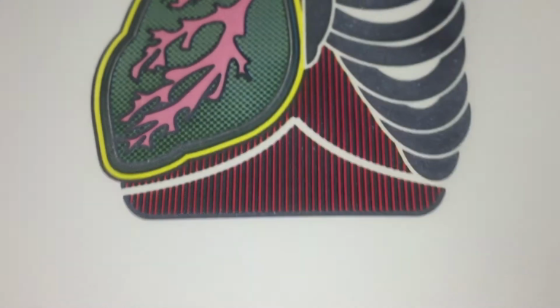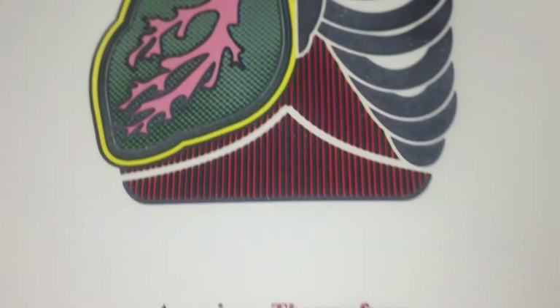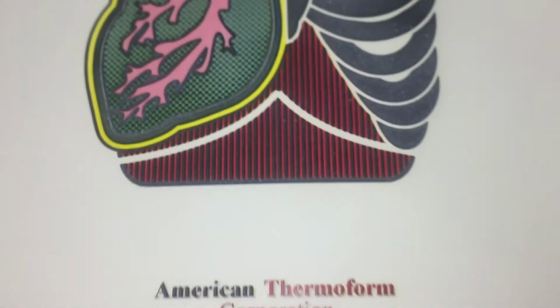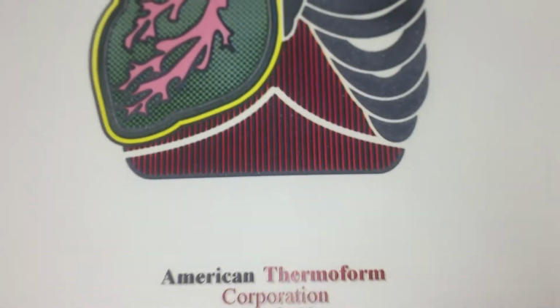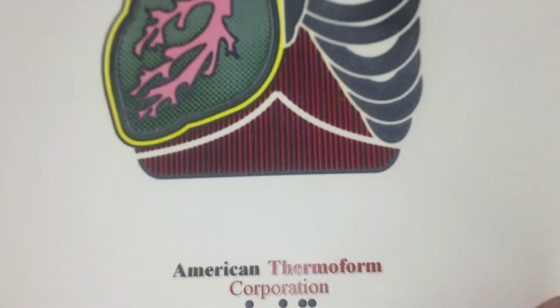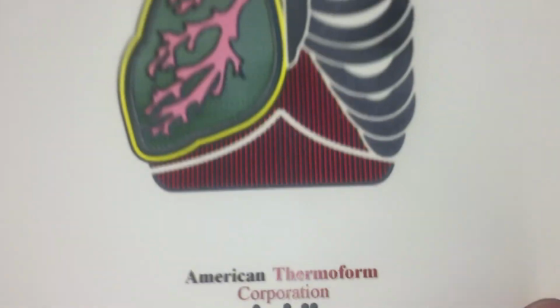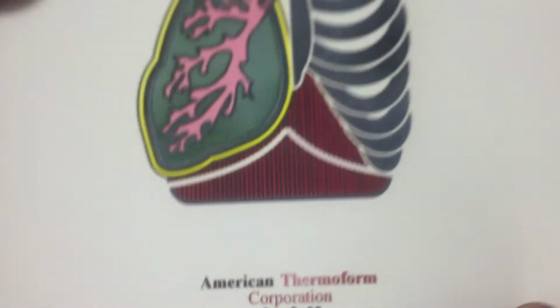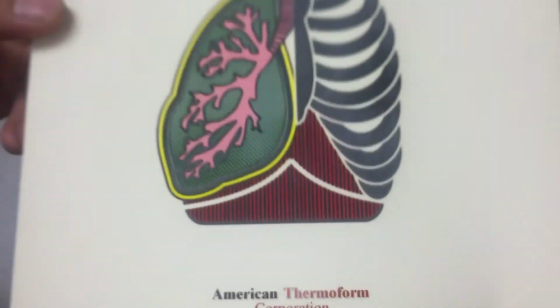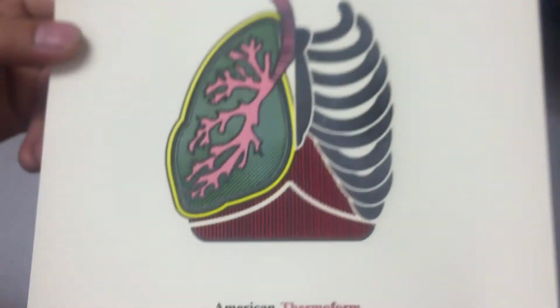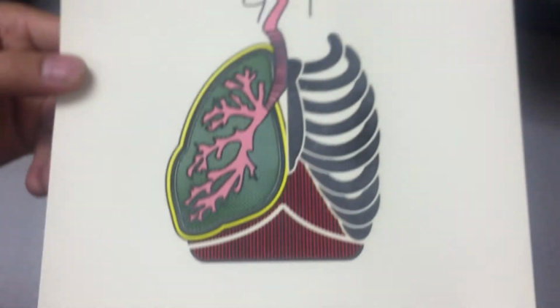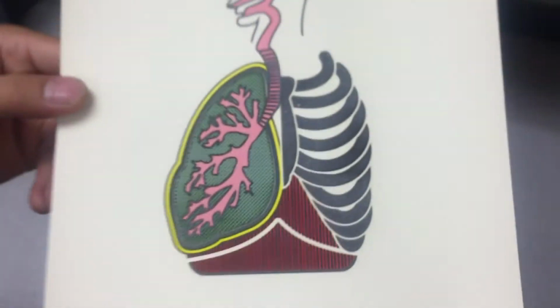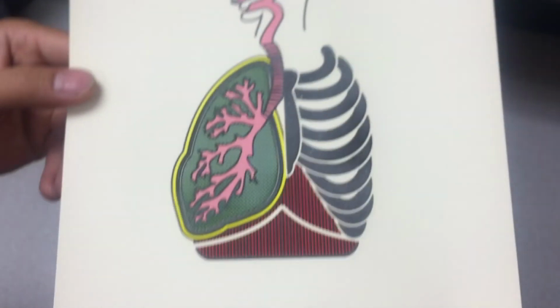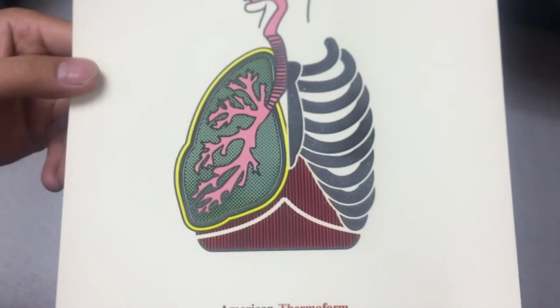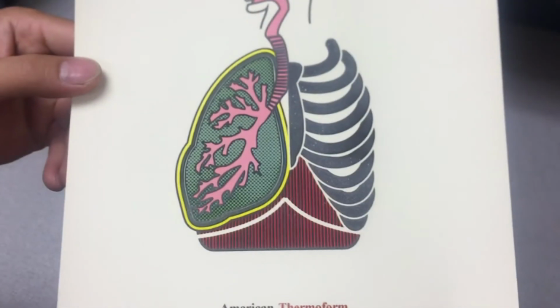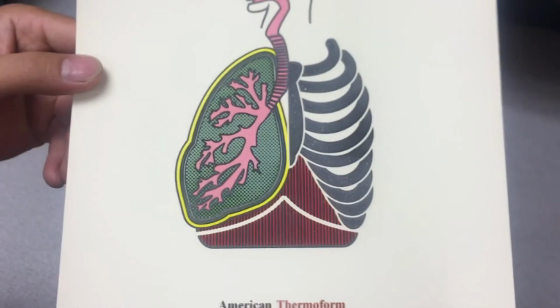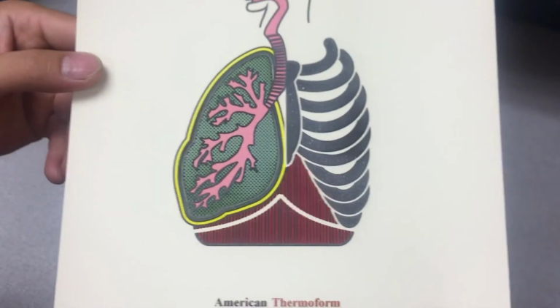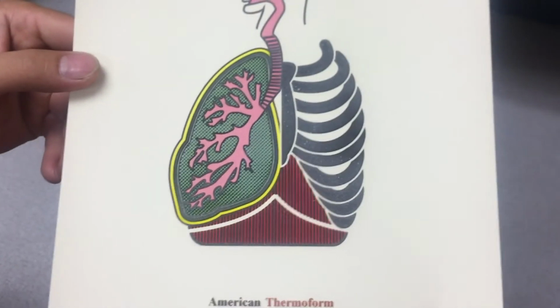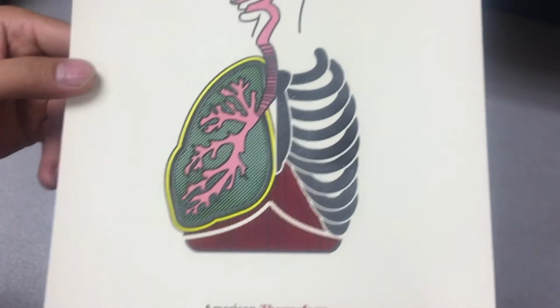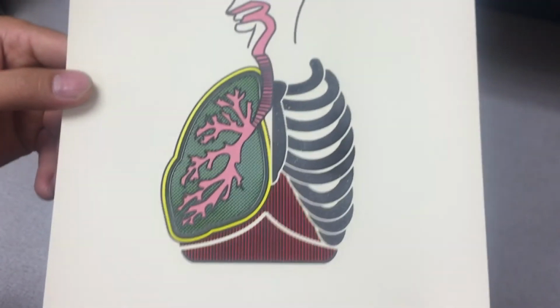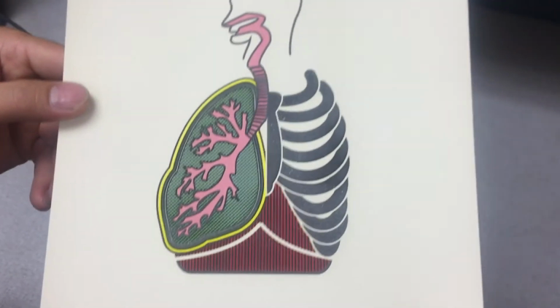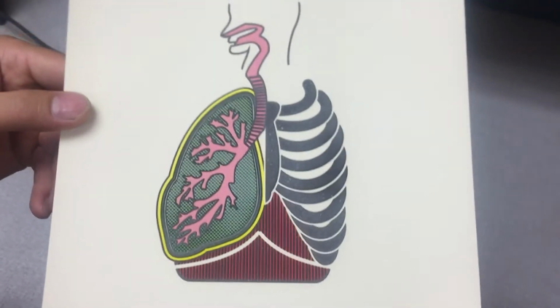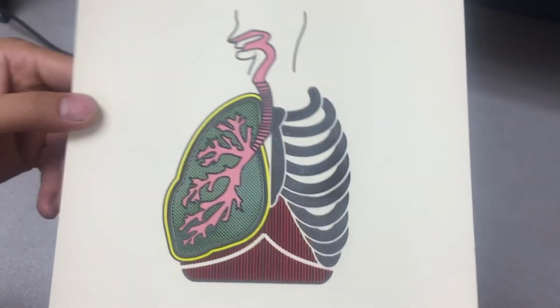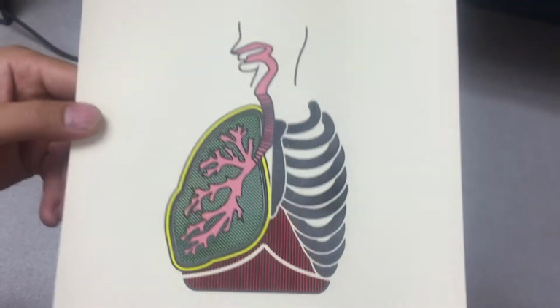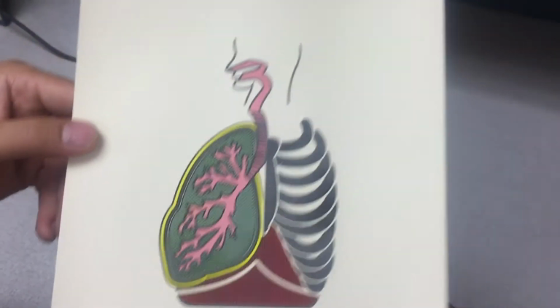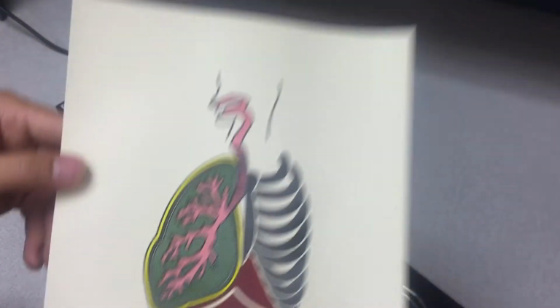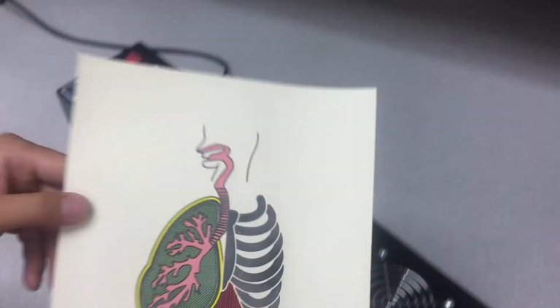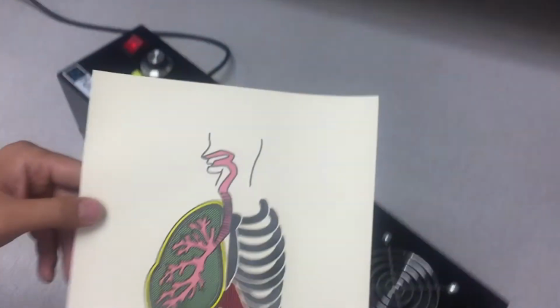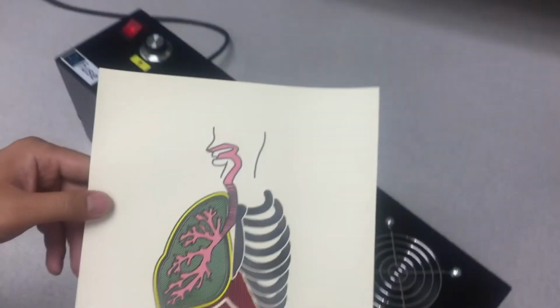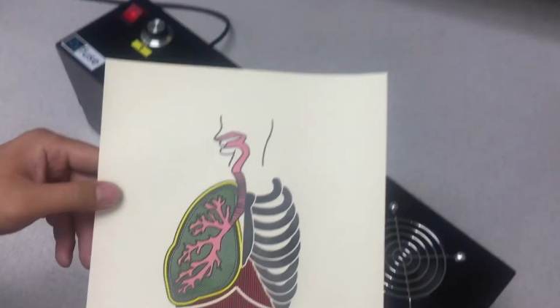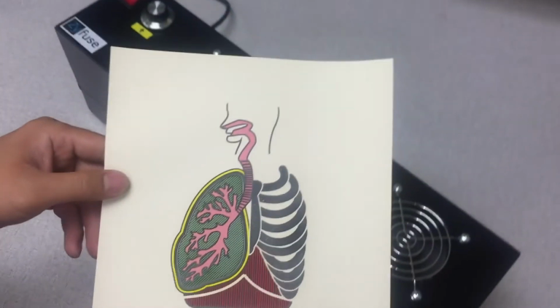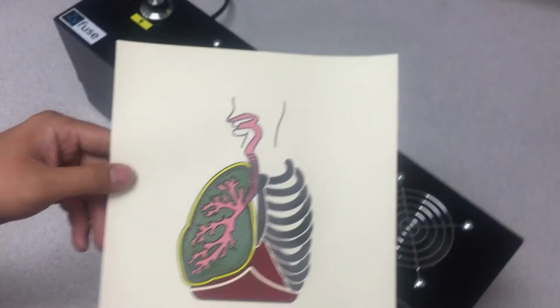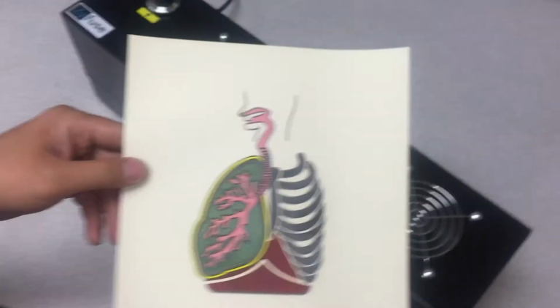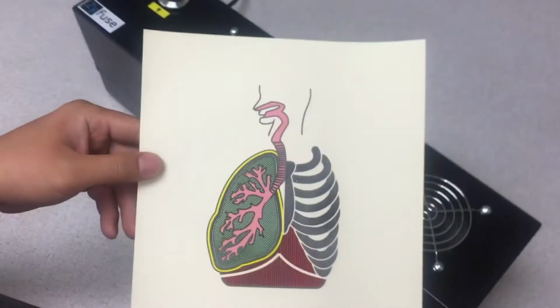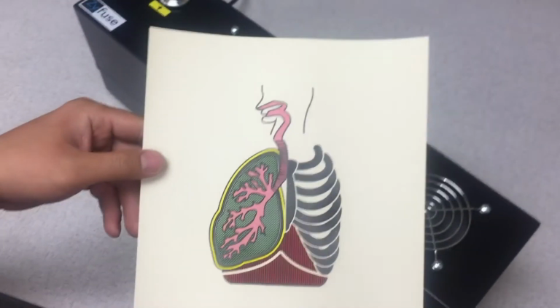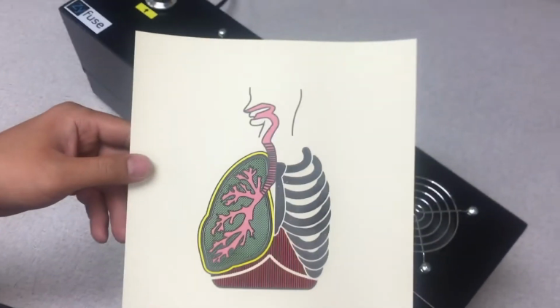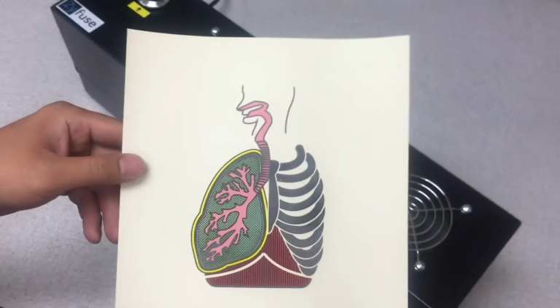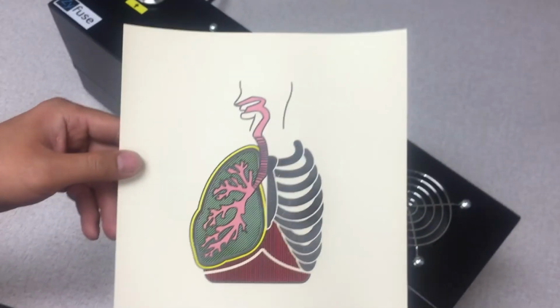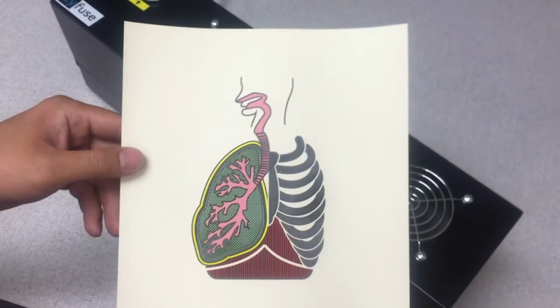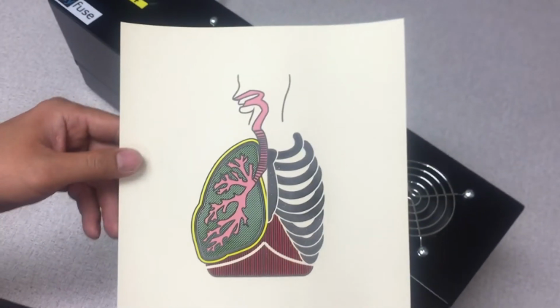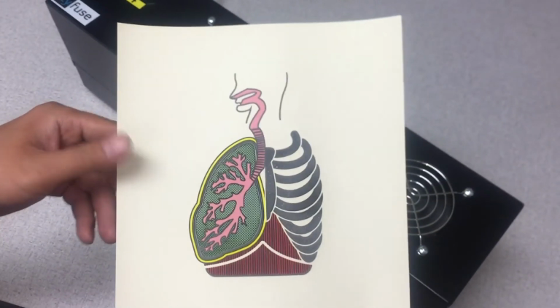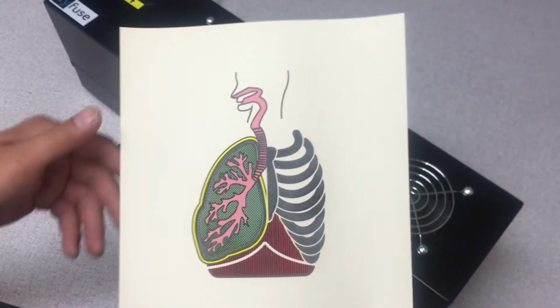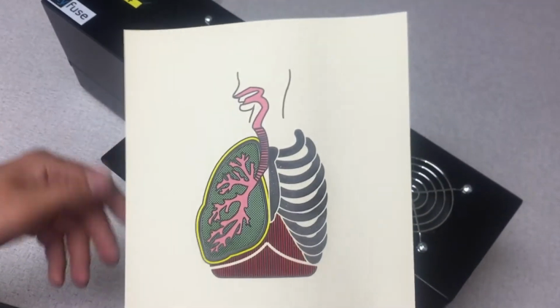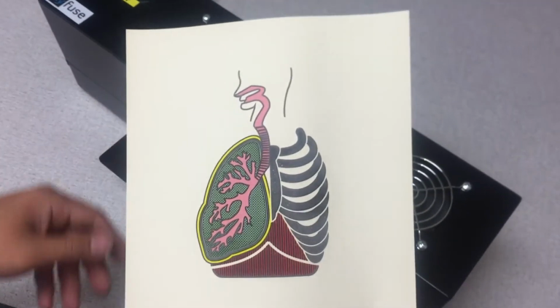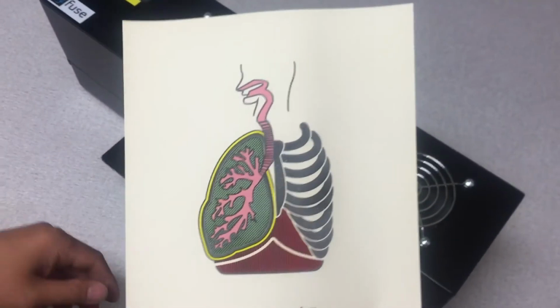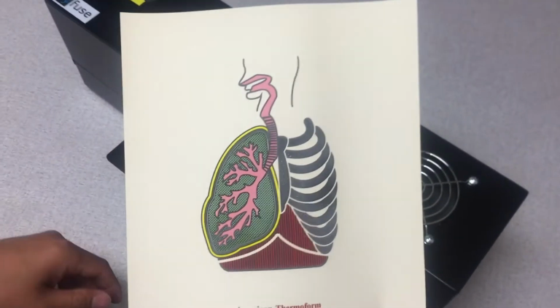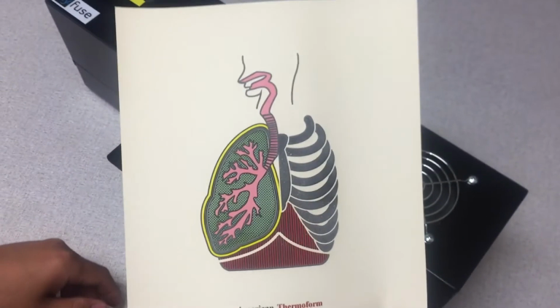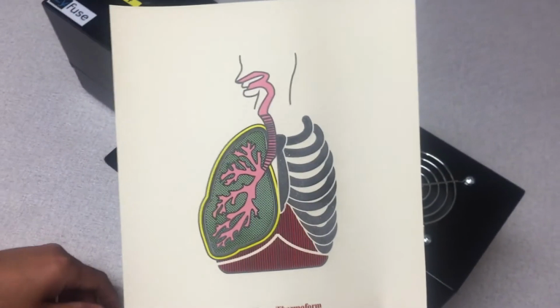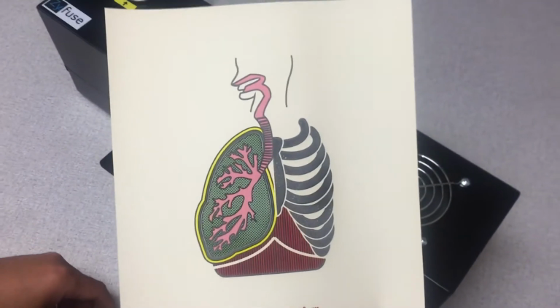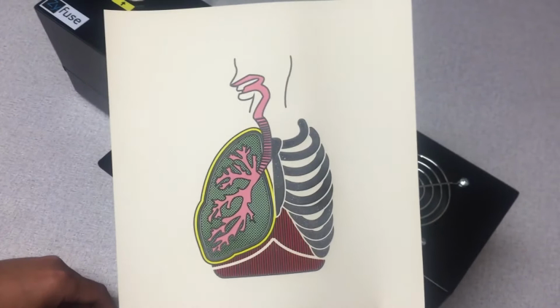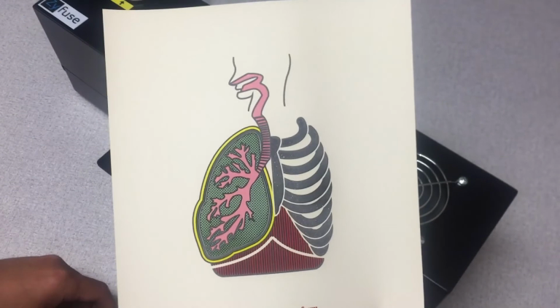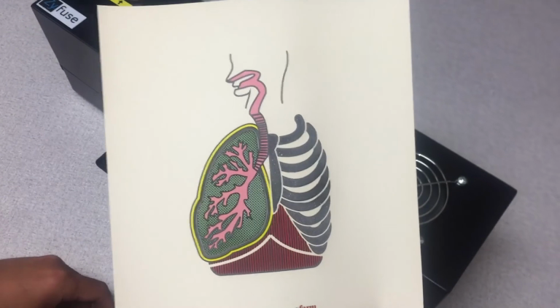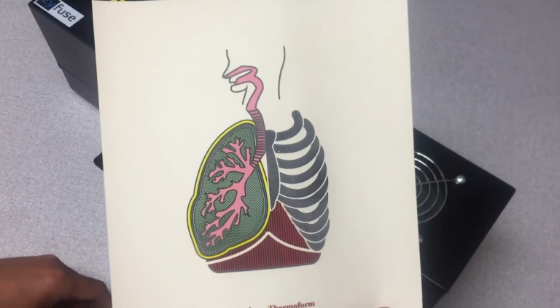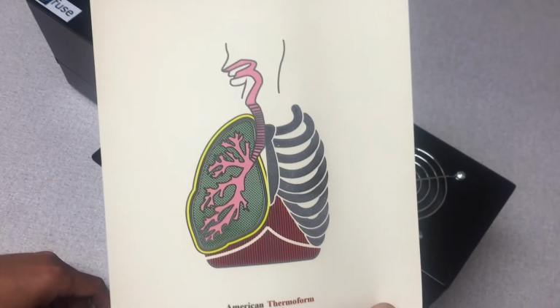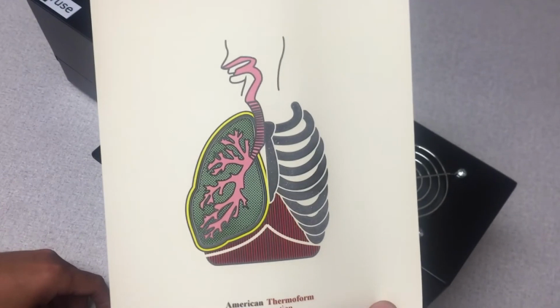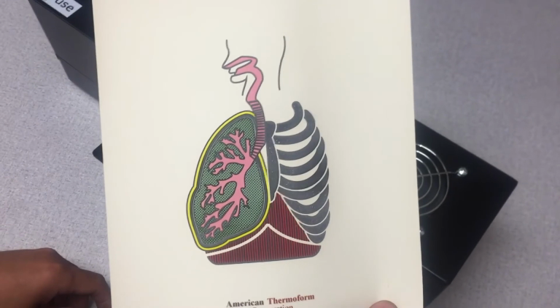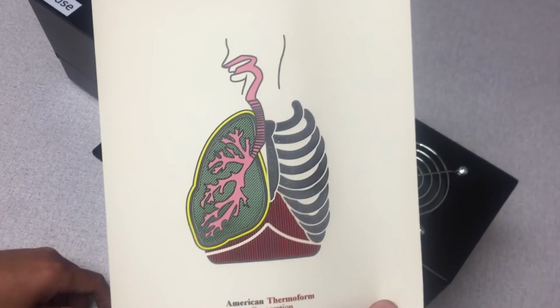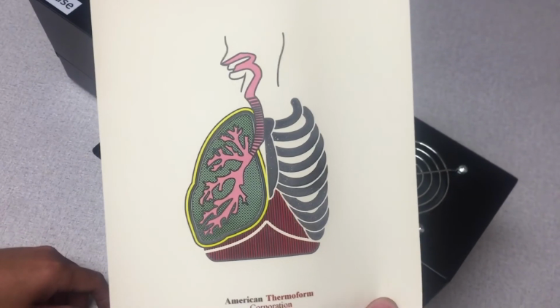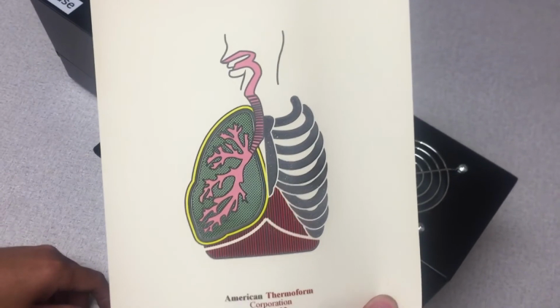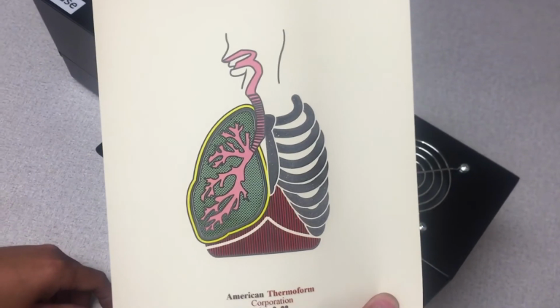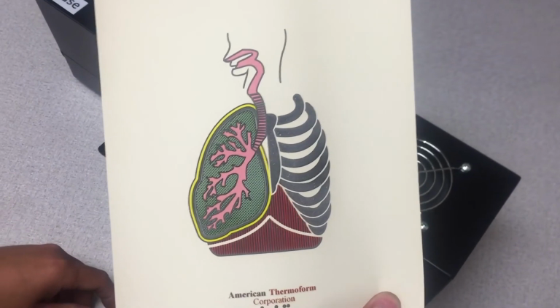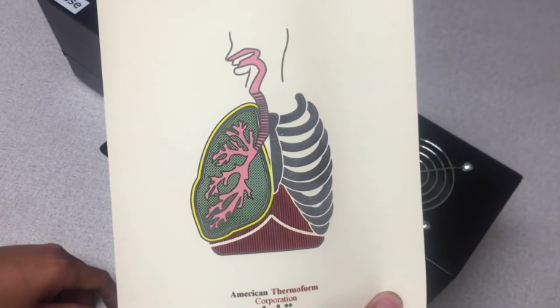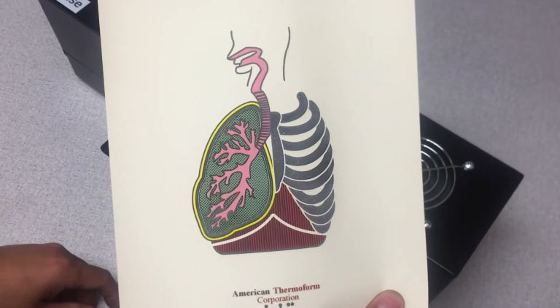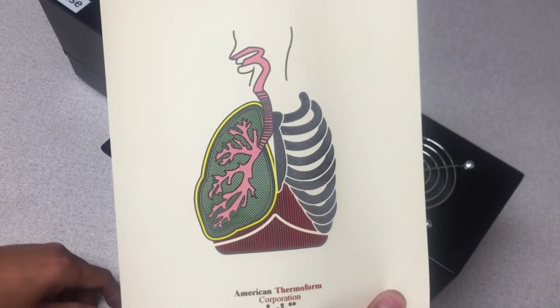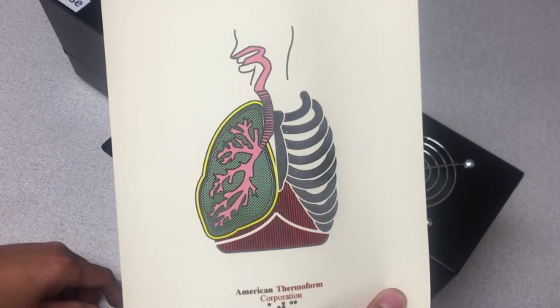The colors do not swell, only the black. The colors are for illustration purposes only.